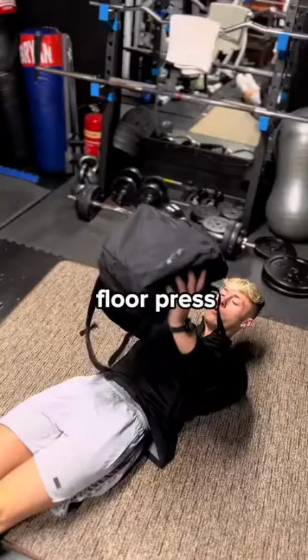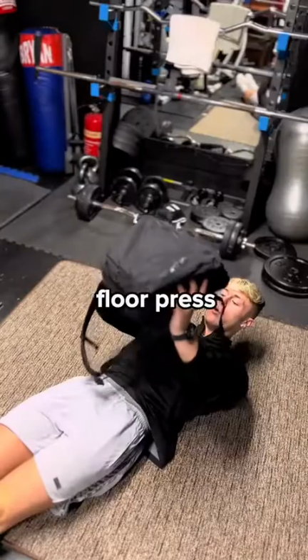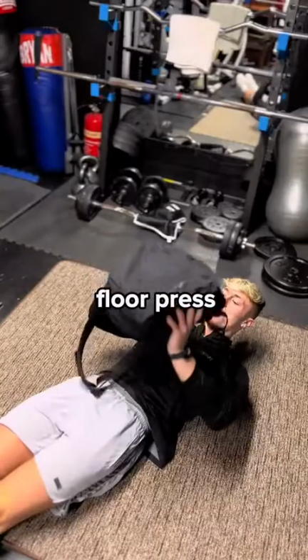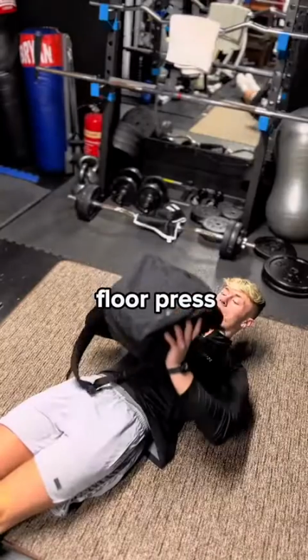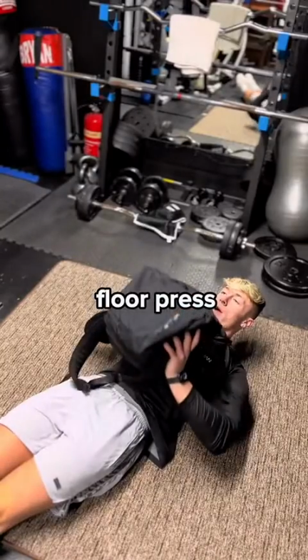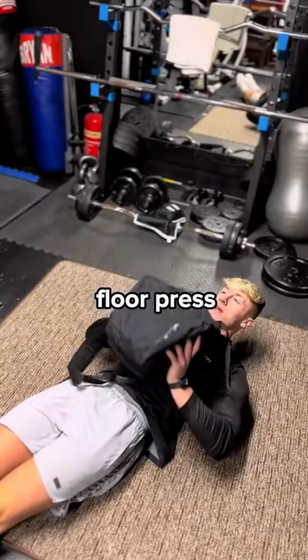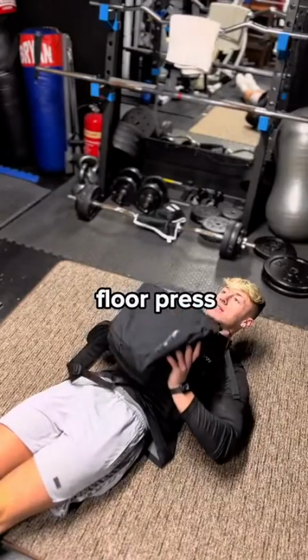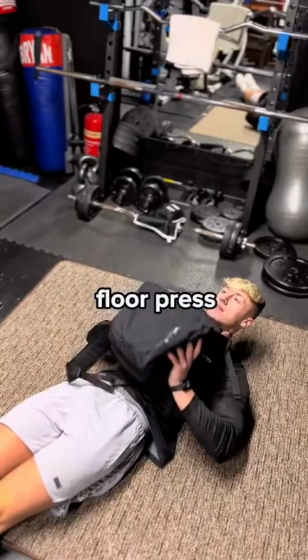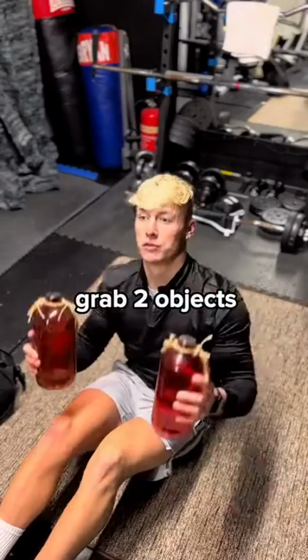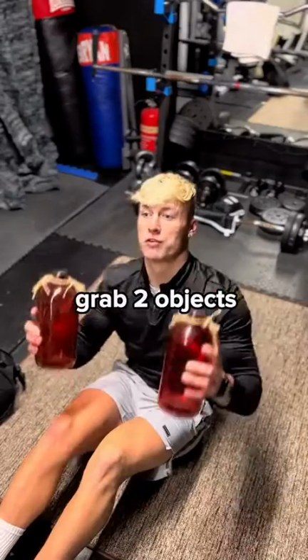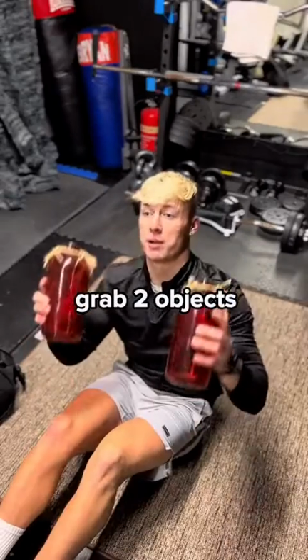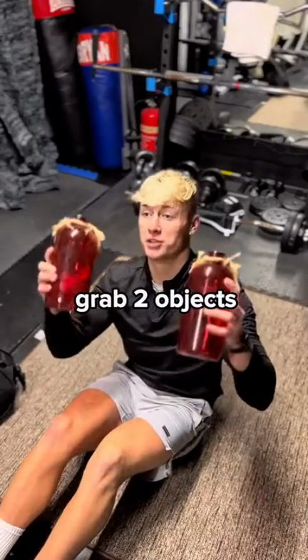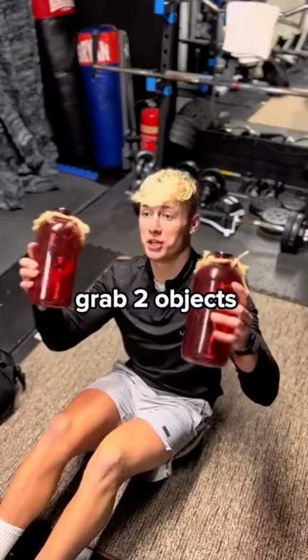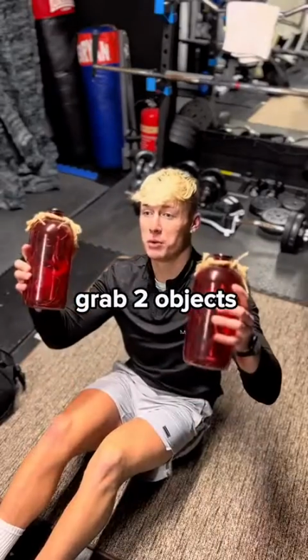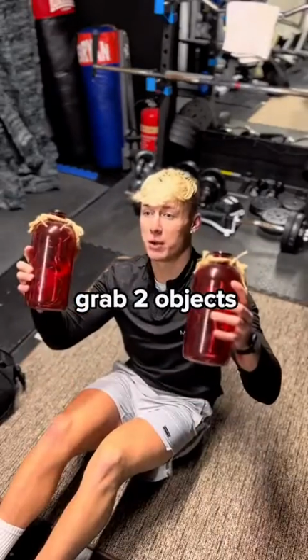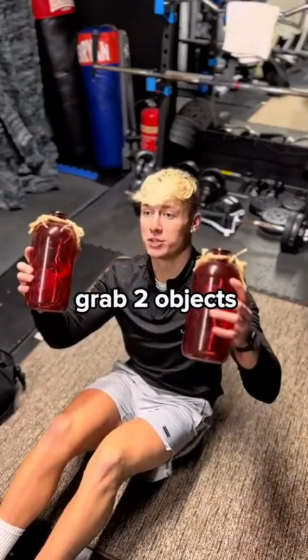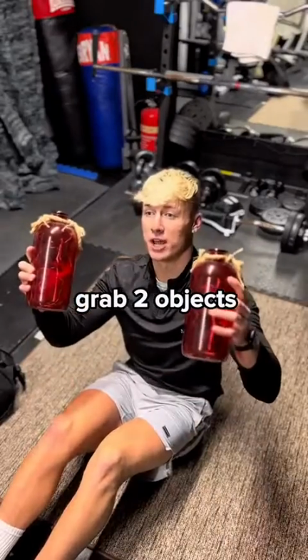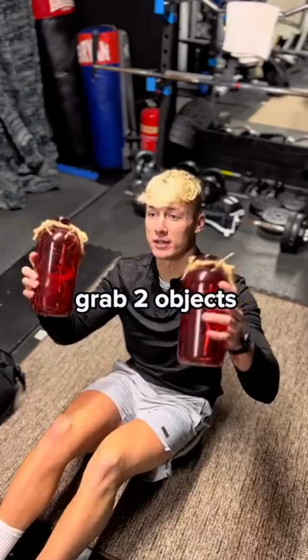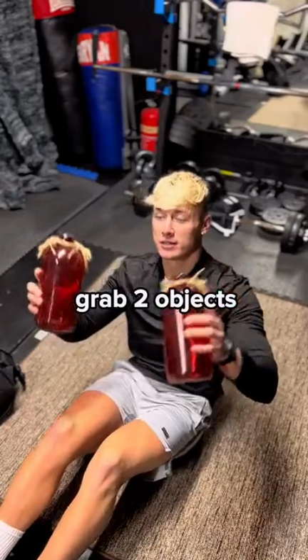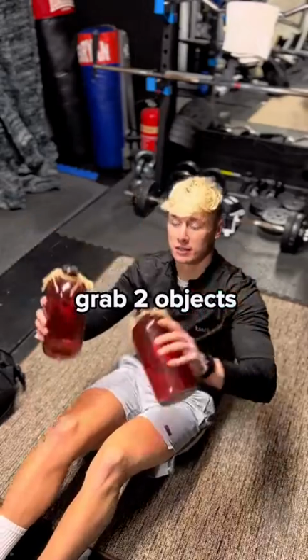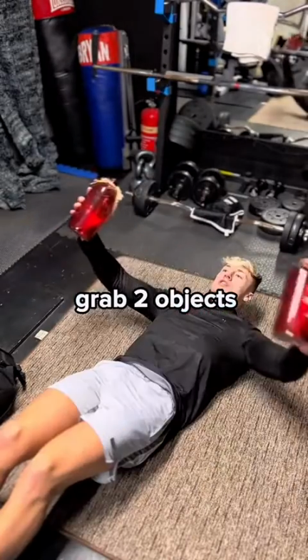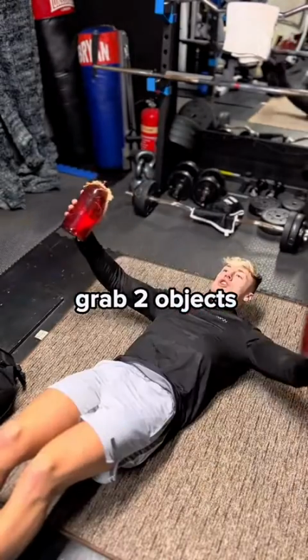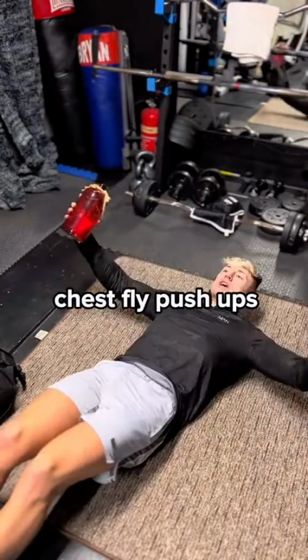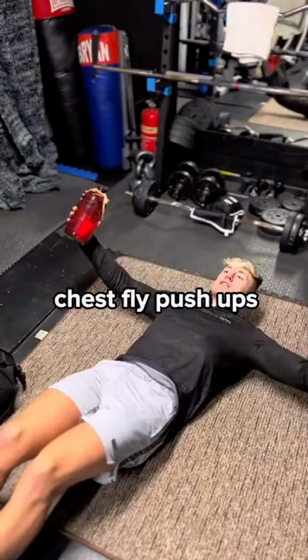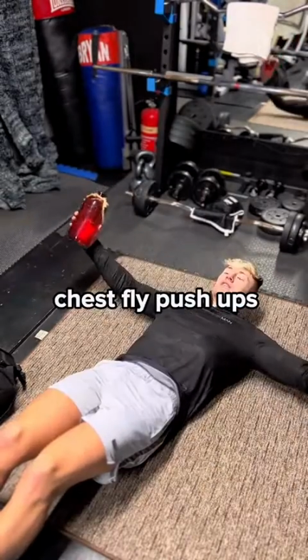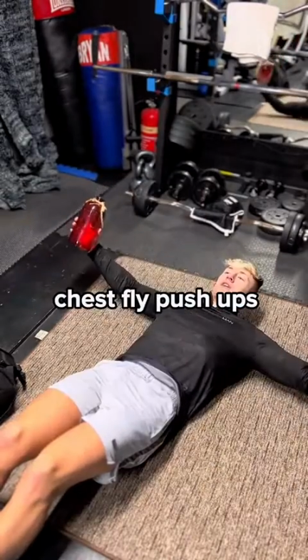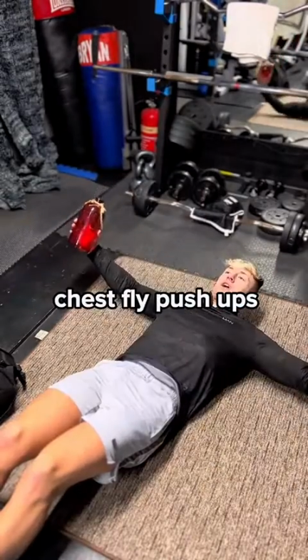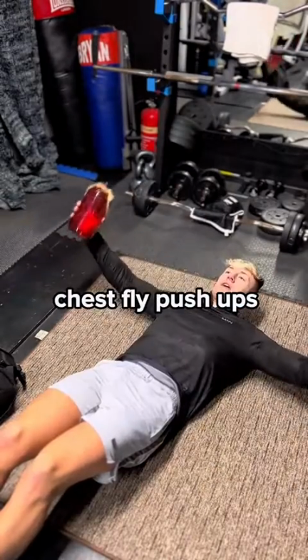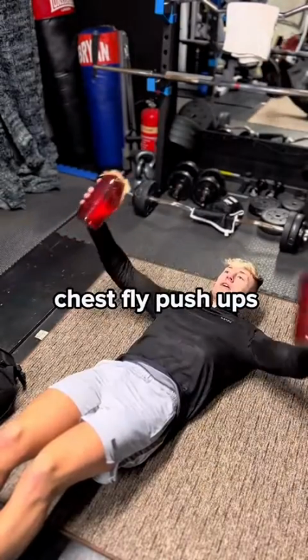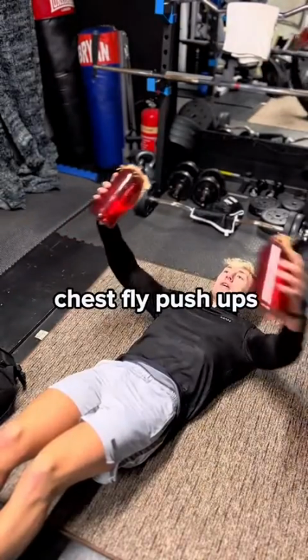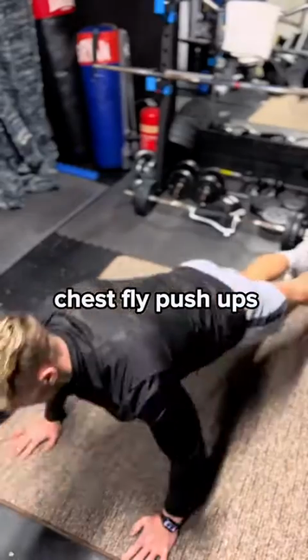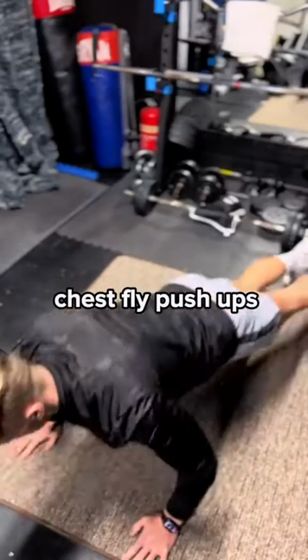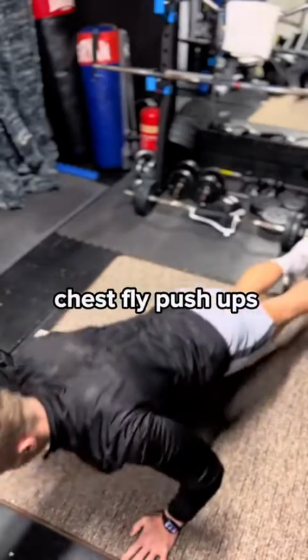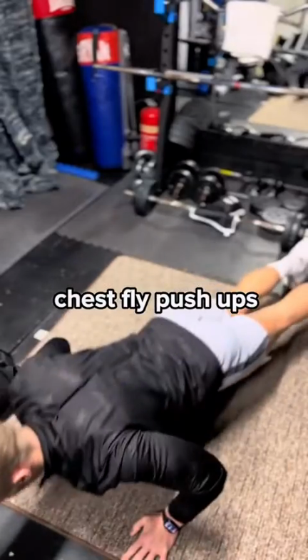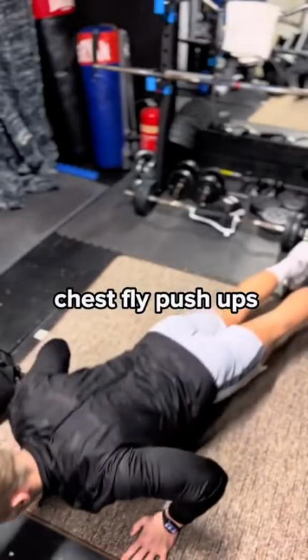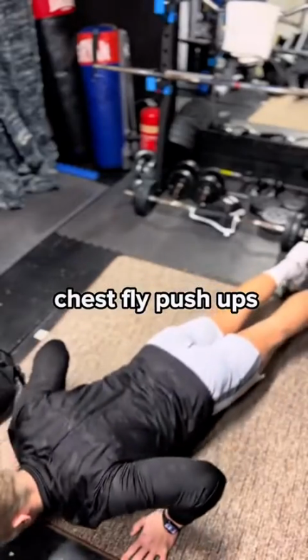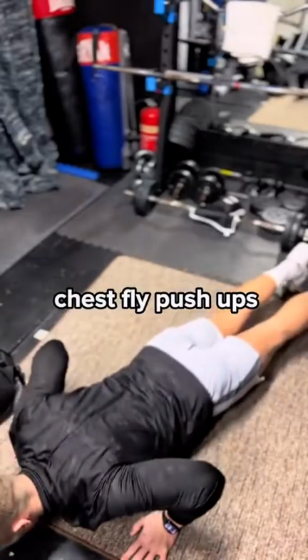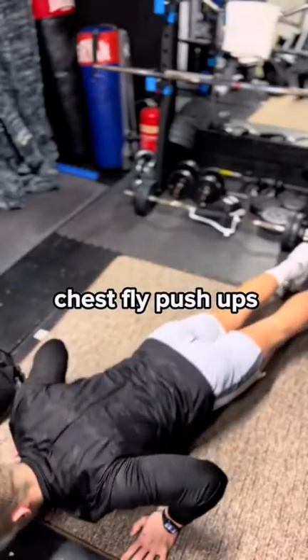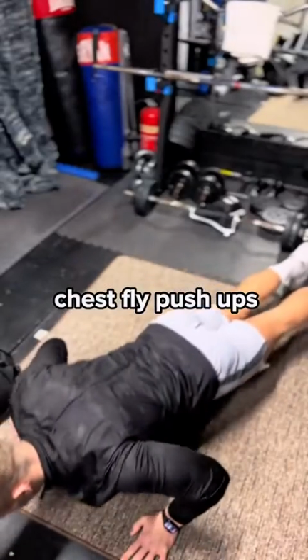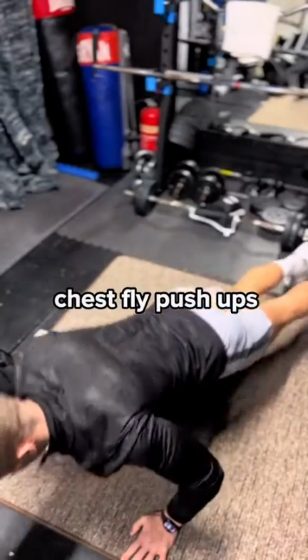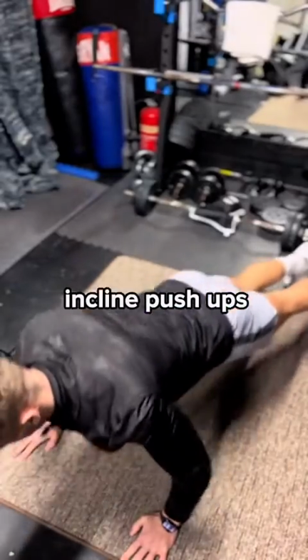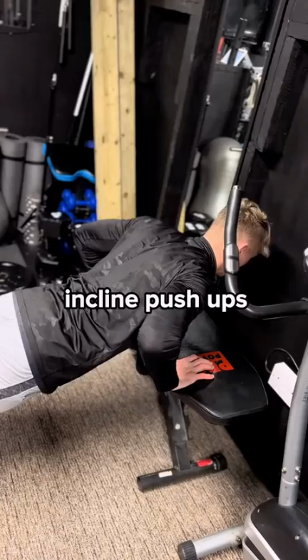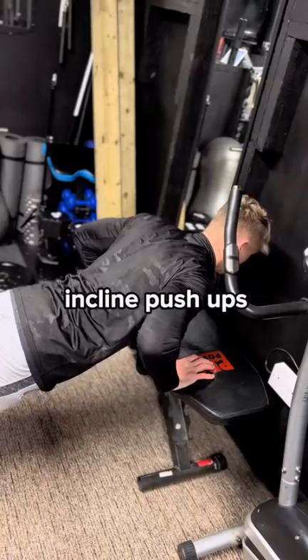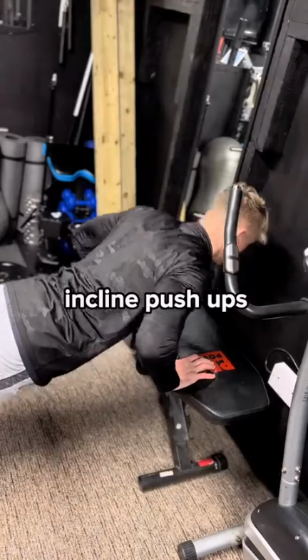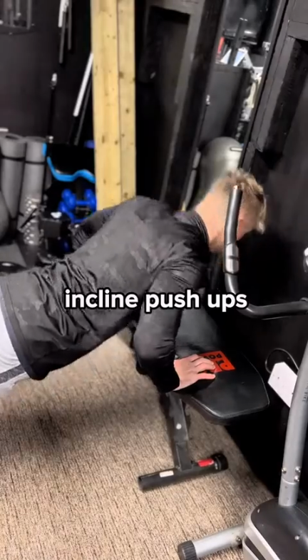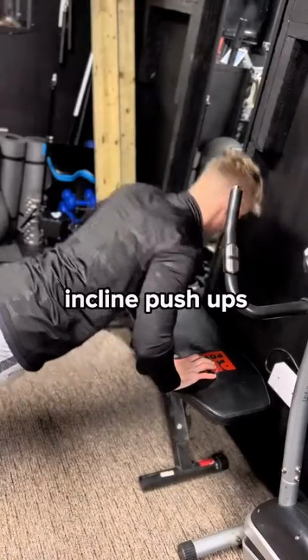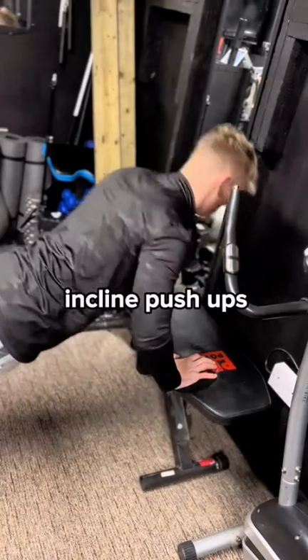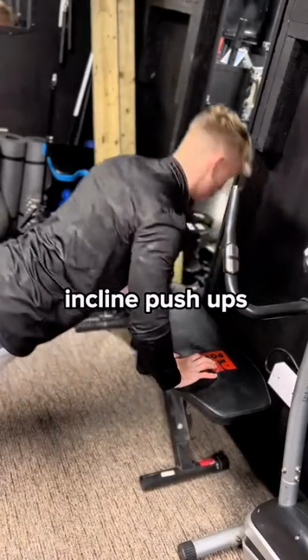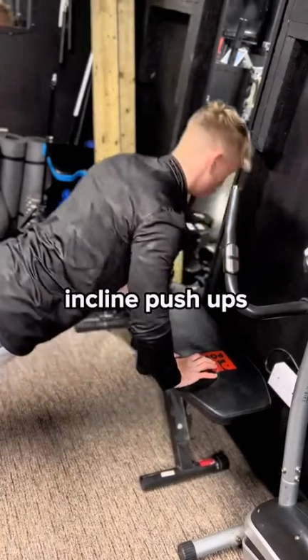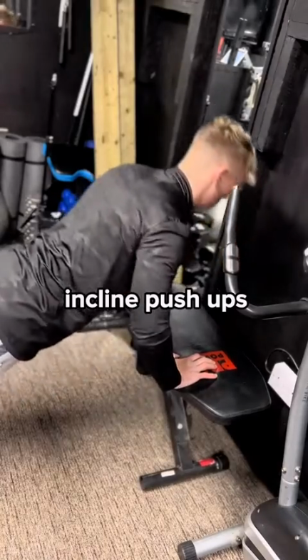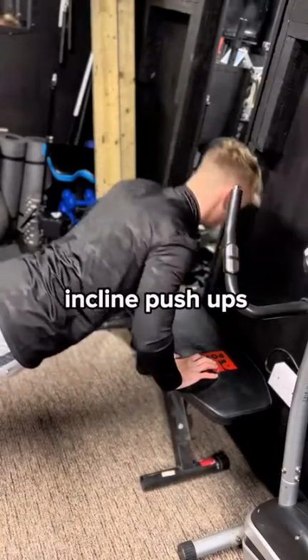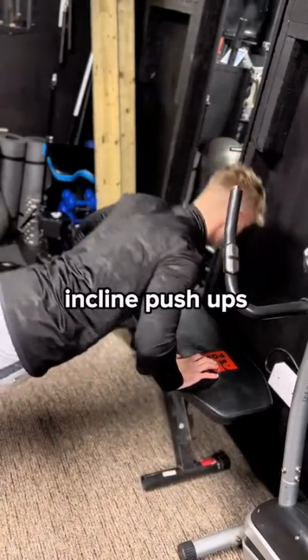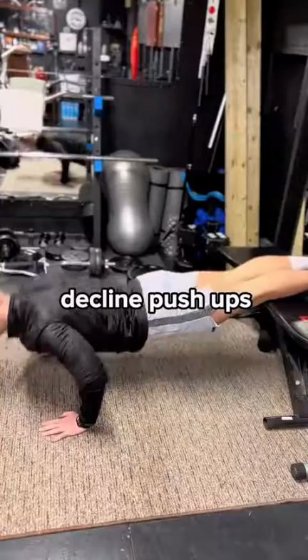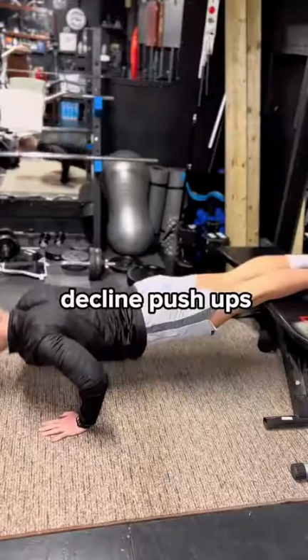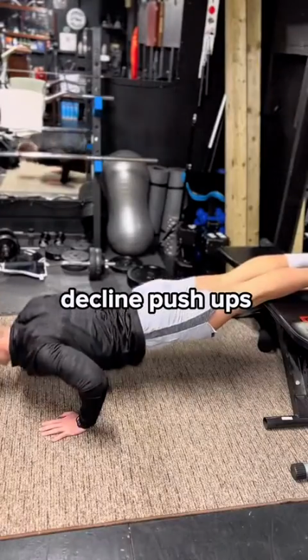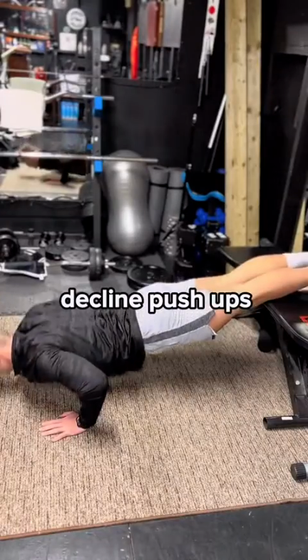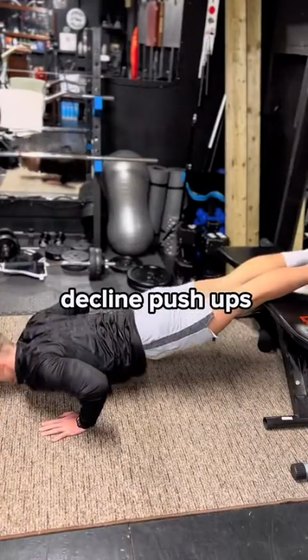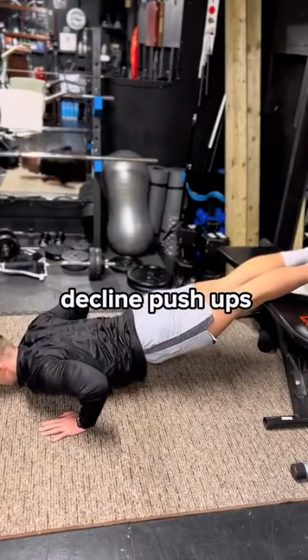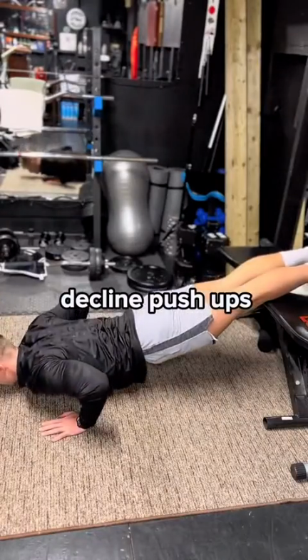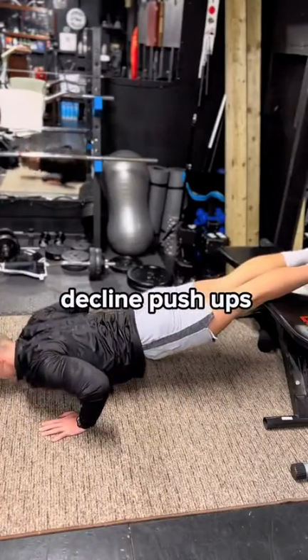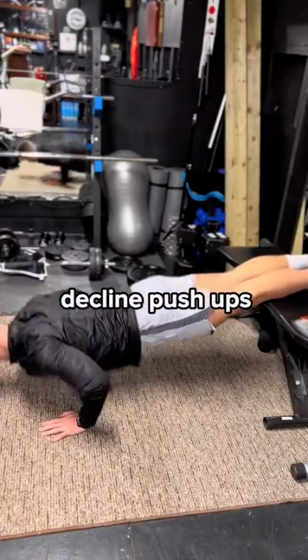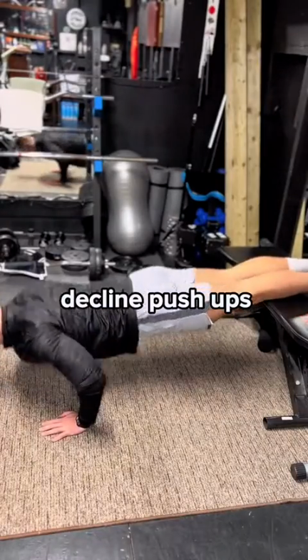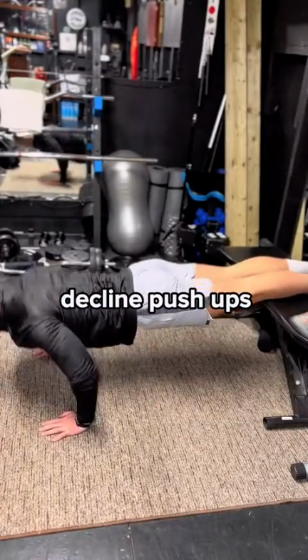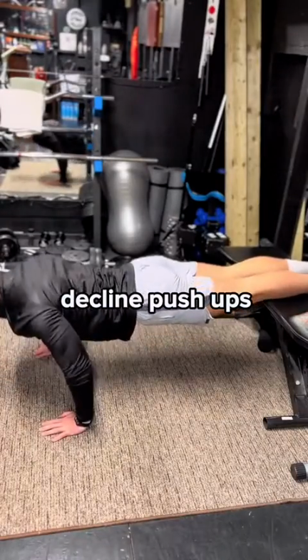How do we hit these? Lower press — grab two objects. Chest fly. Push-ups, incline push-ups, decline push-ups.